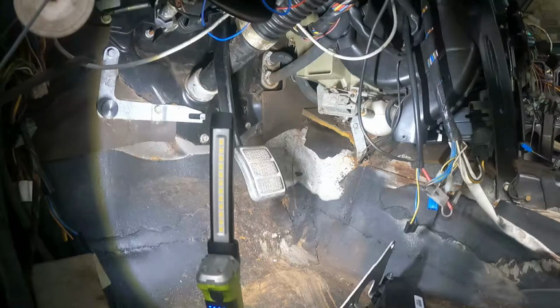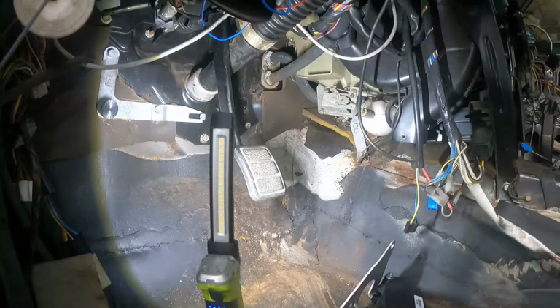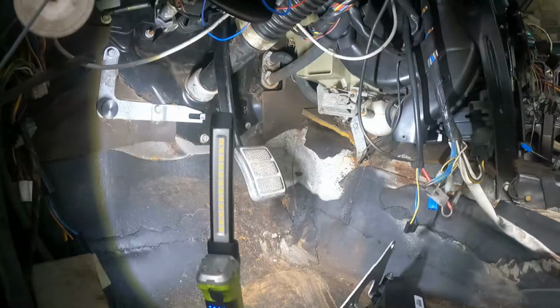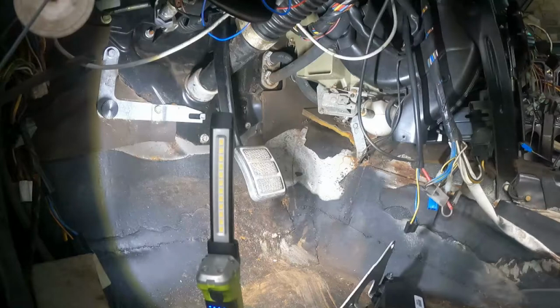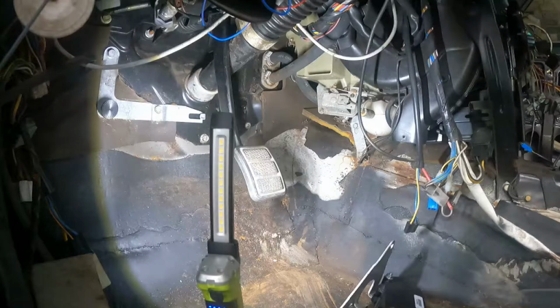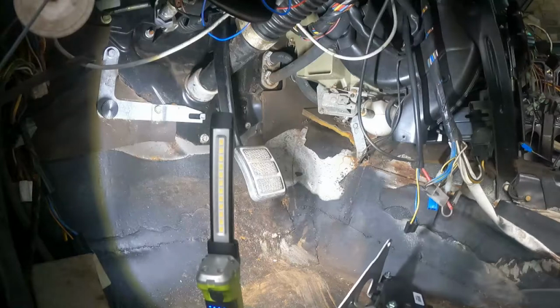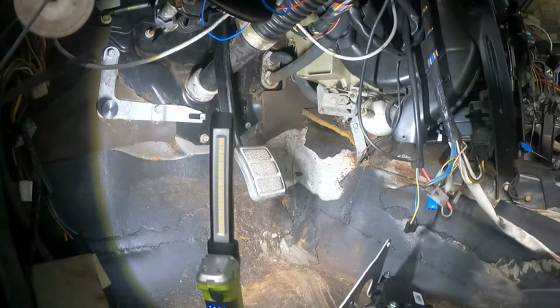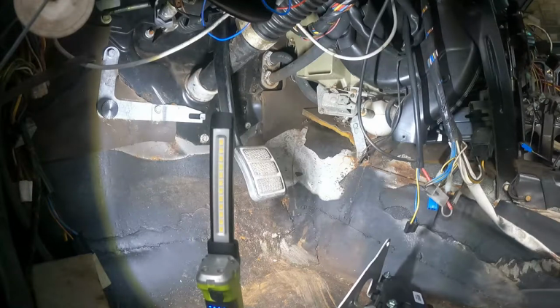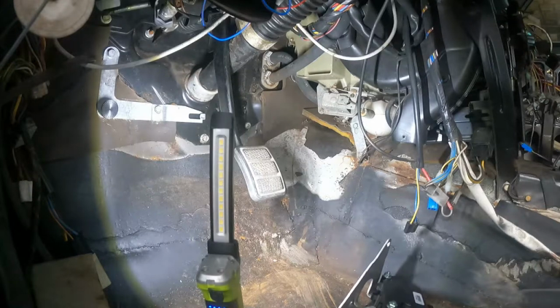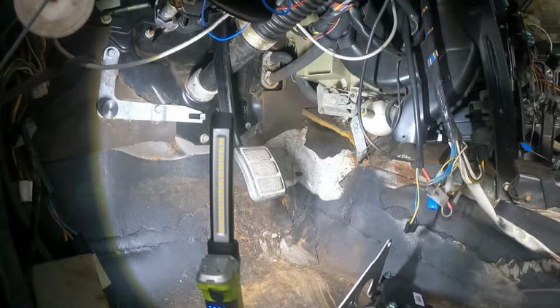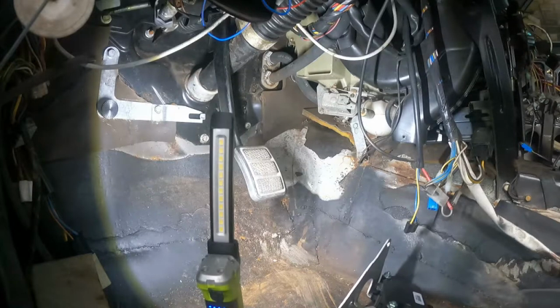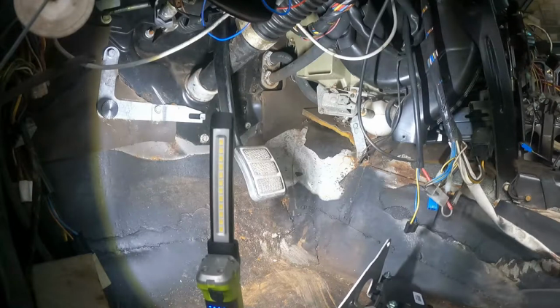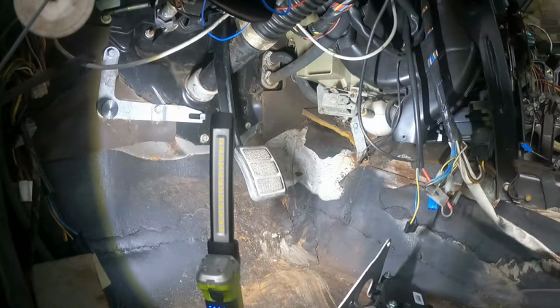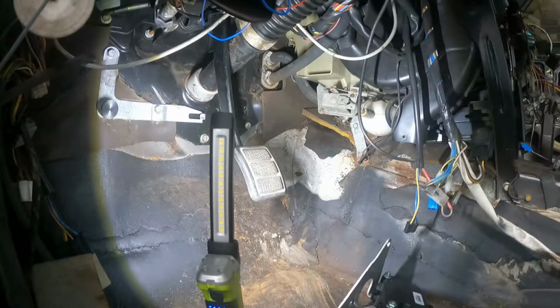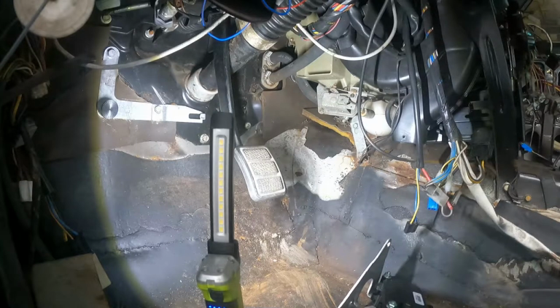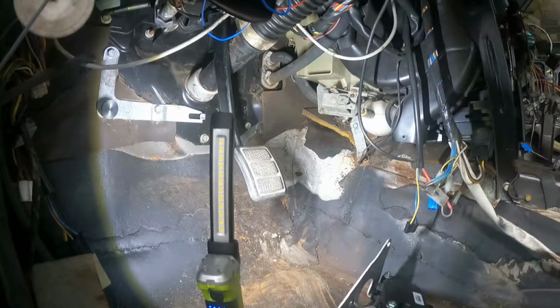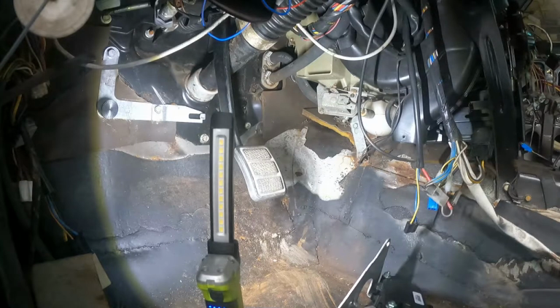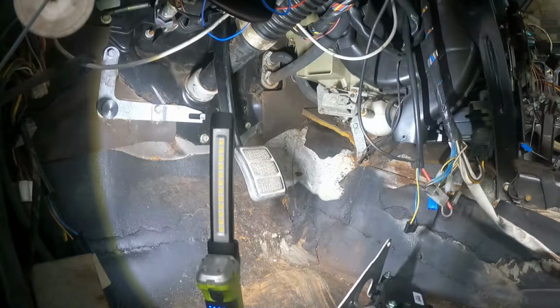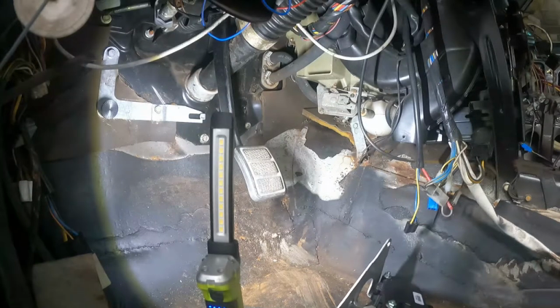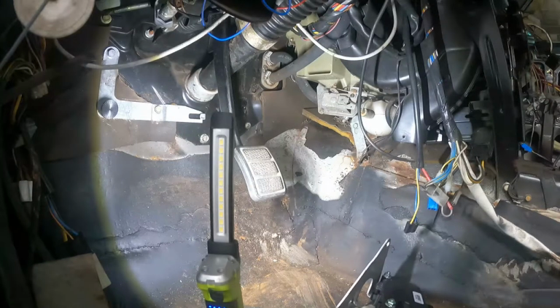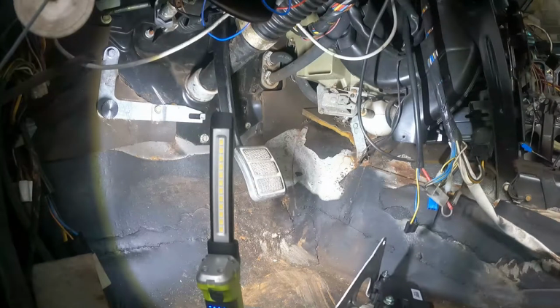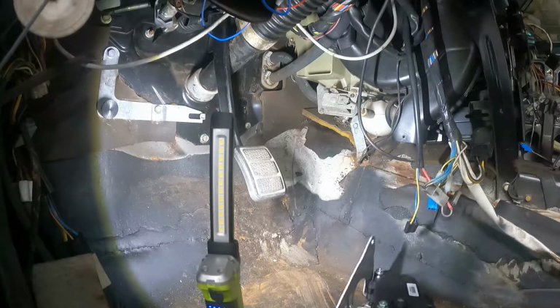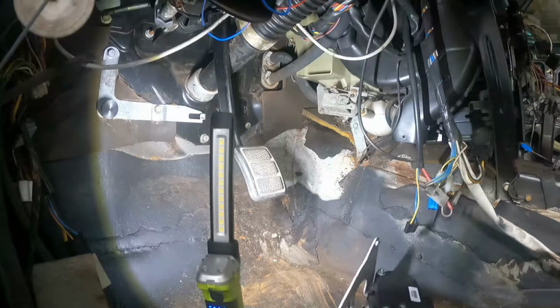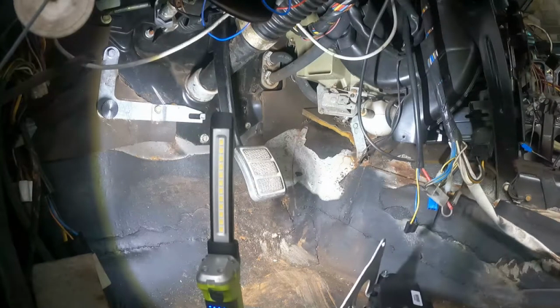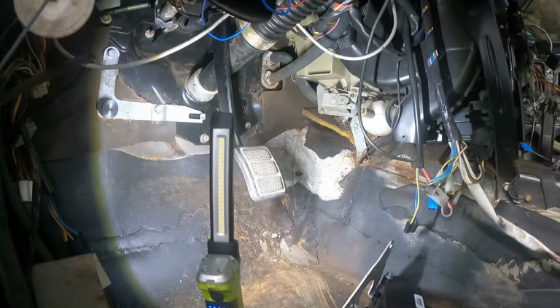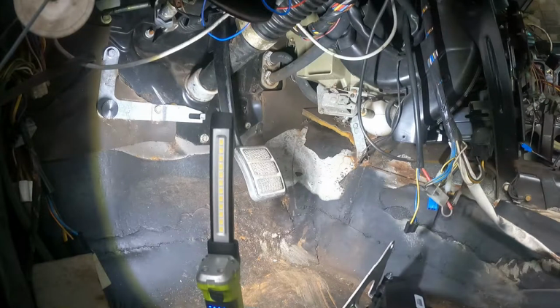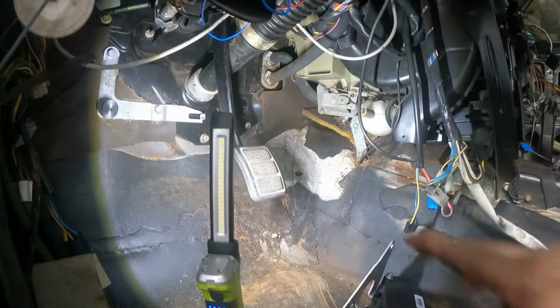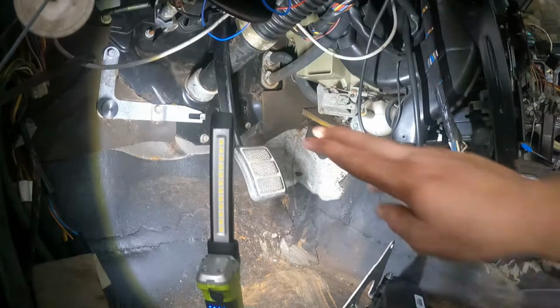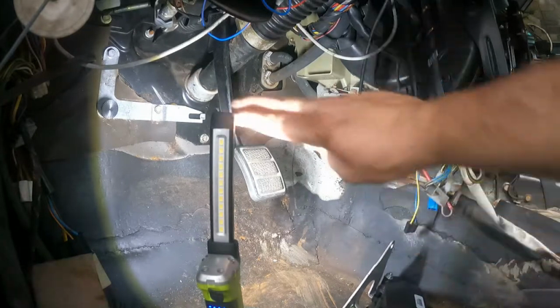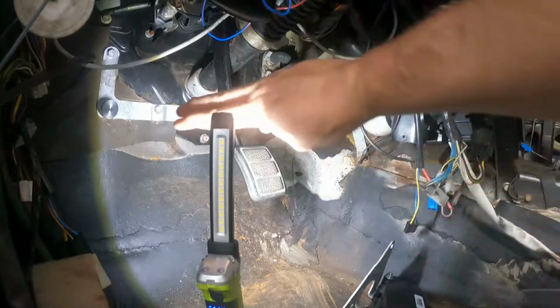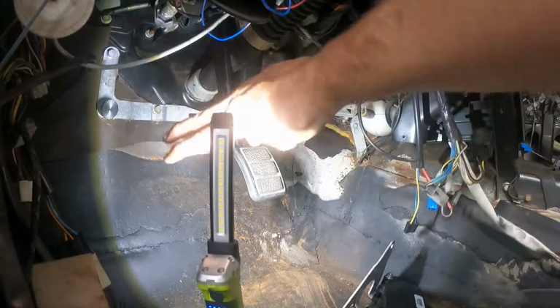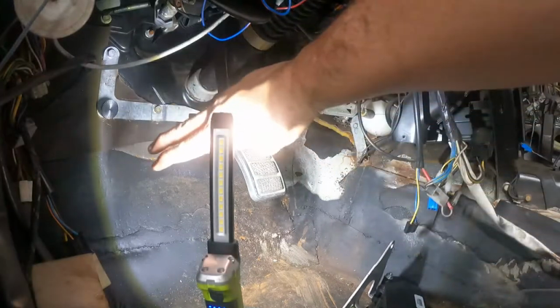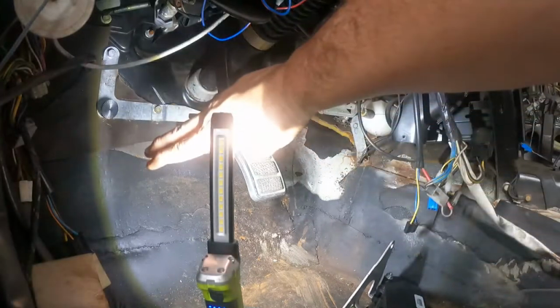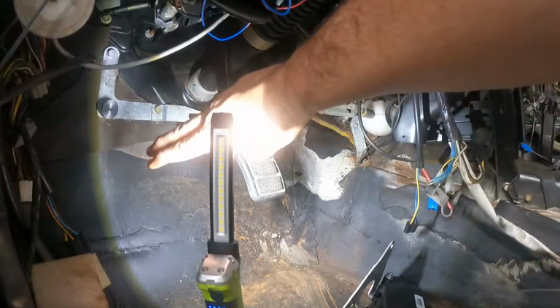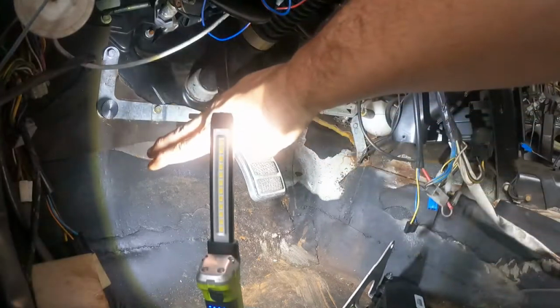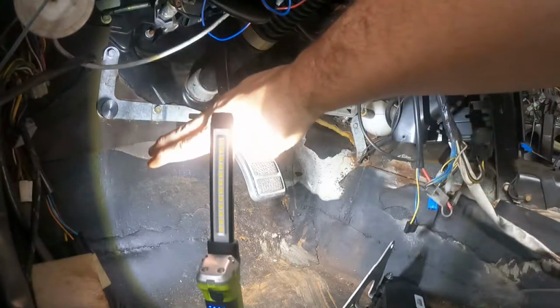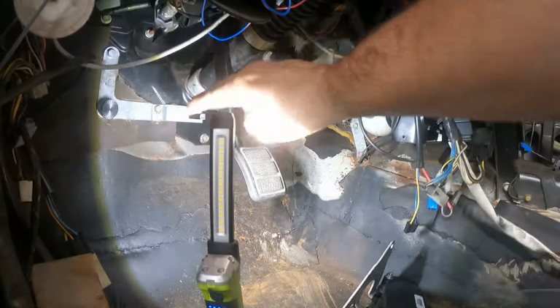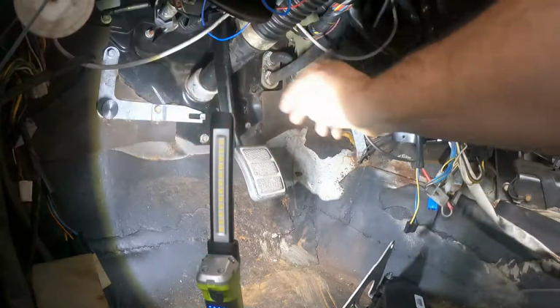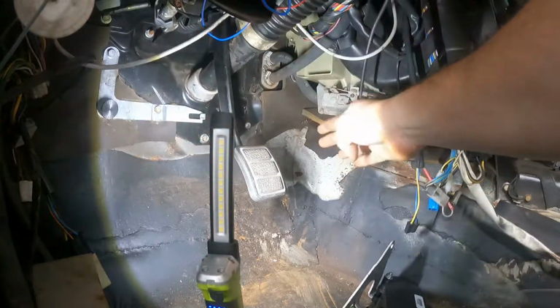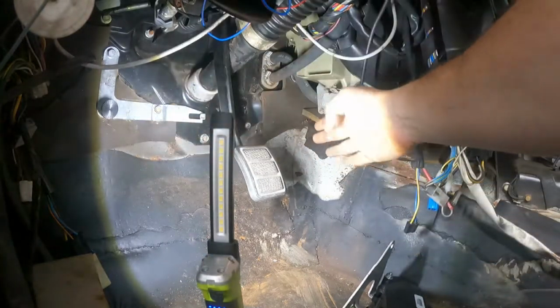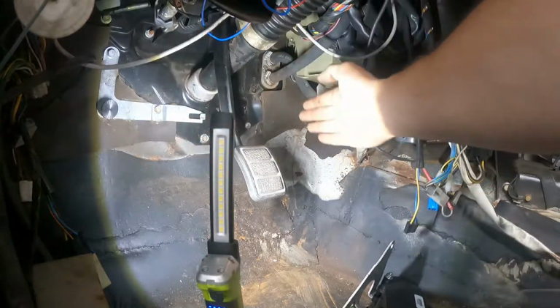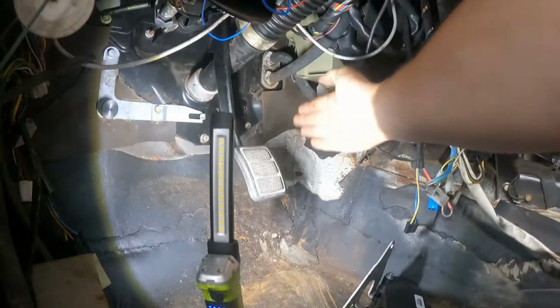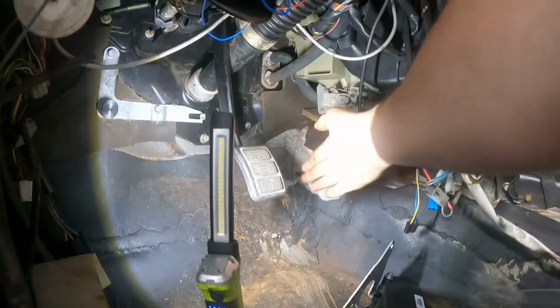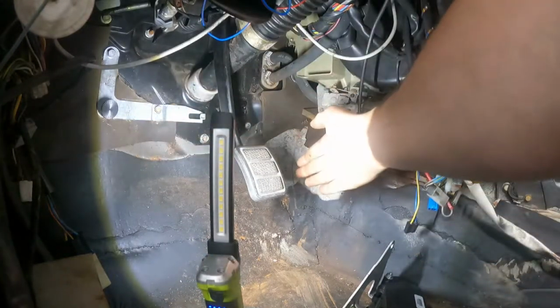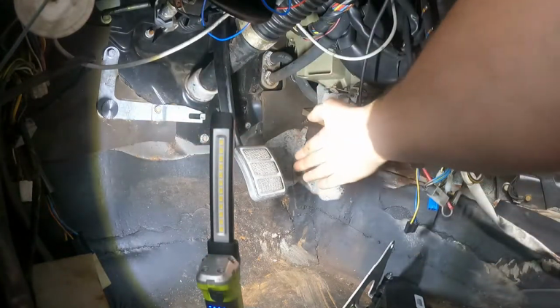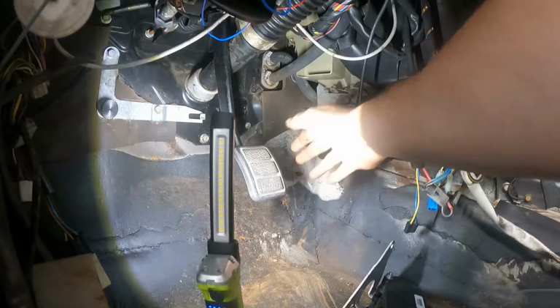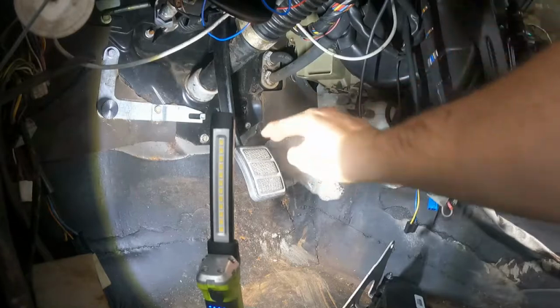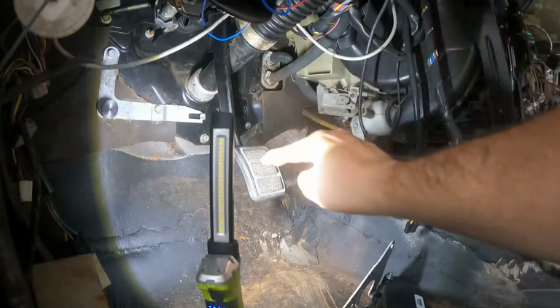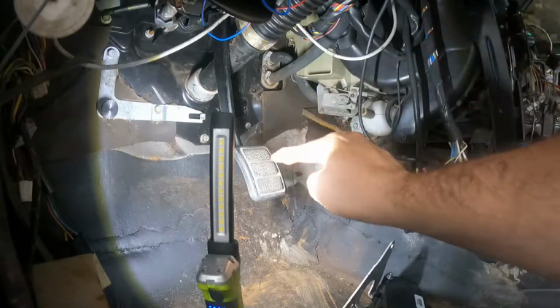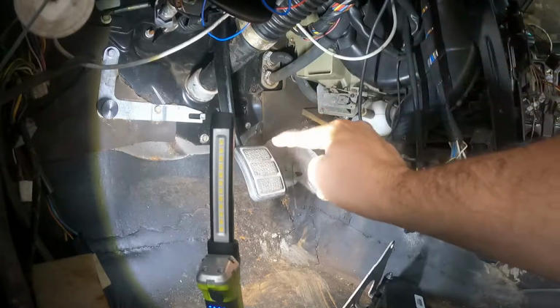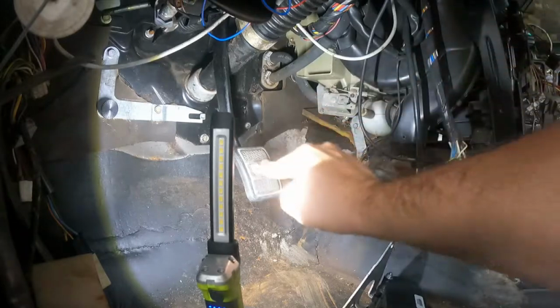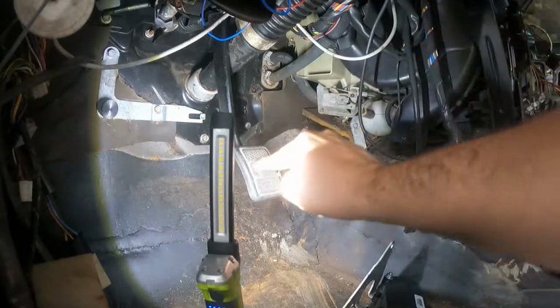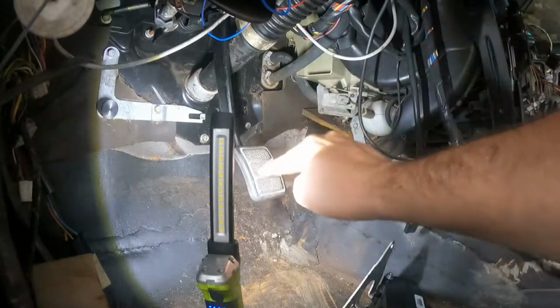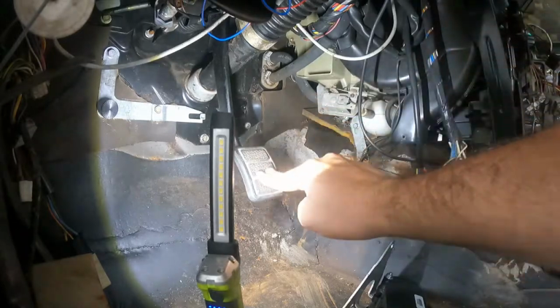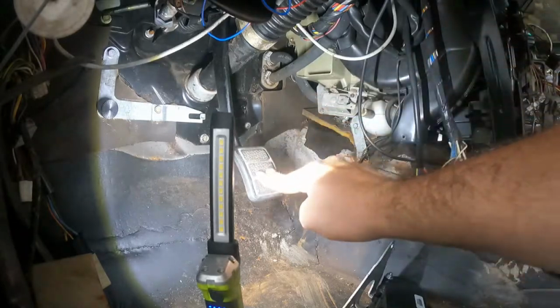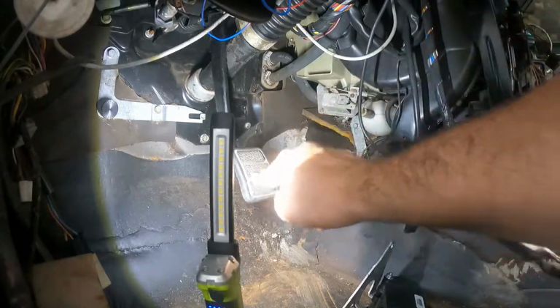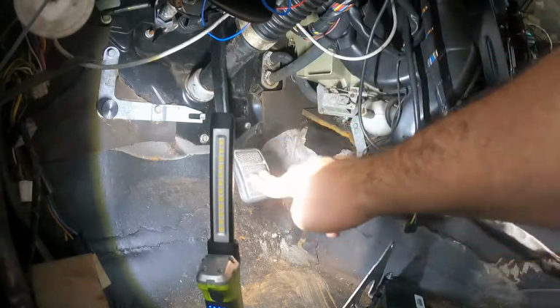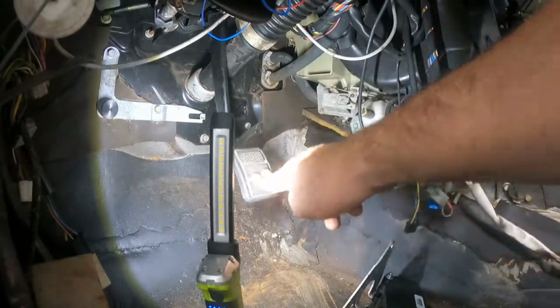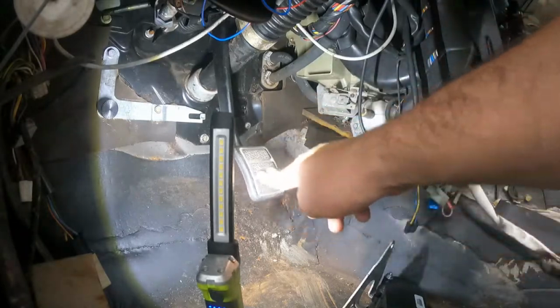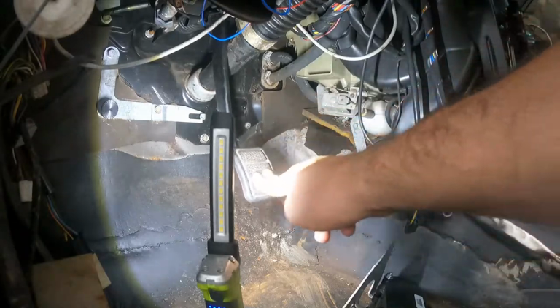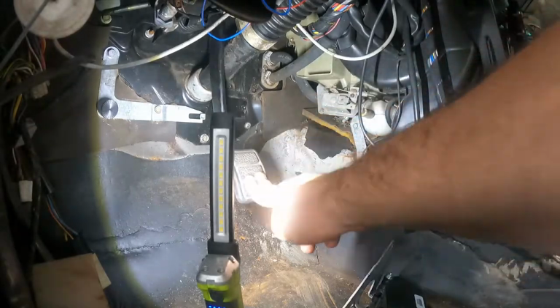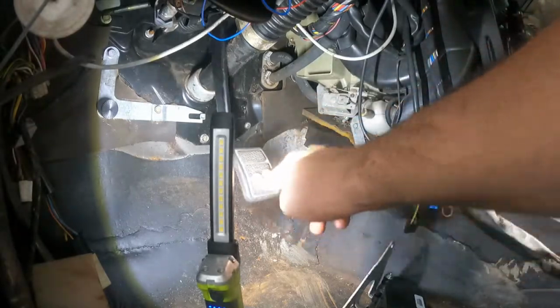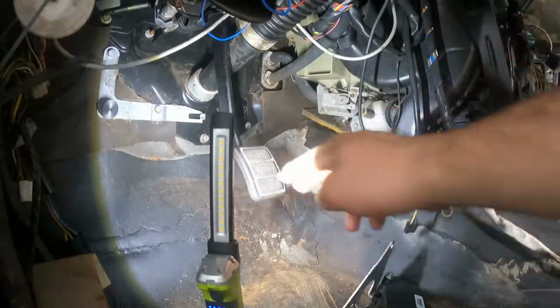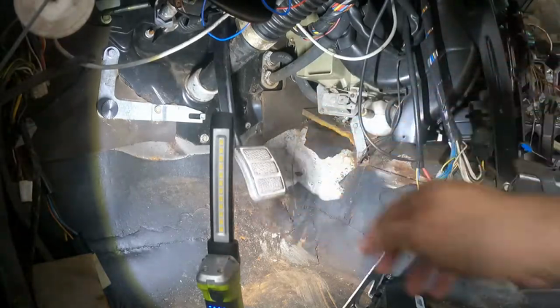Today I'm messing with an accelerator pedal. I've removed the clutch pedal, I've removed the accelerator pedal, and we have the factory brake pedal.